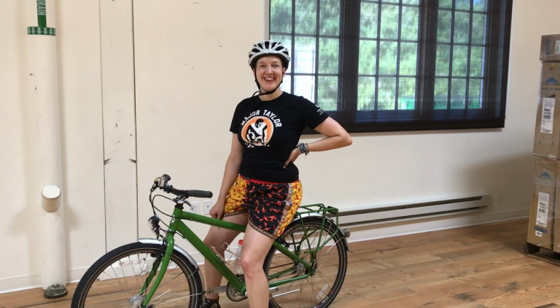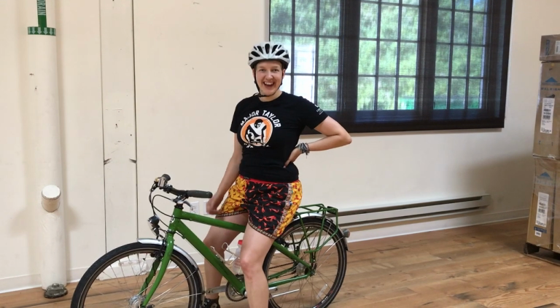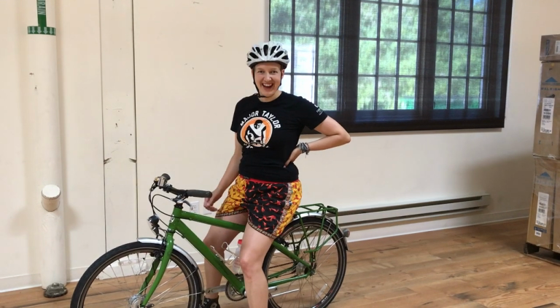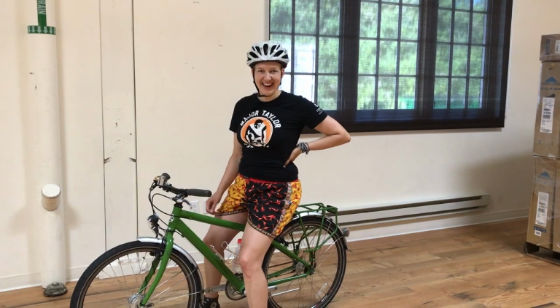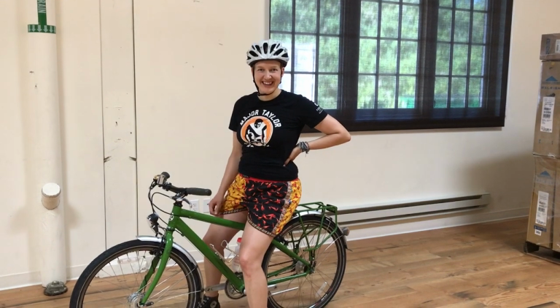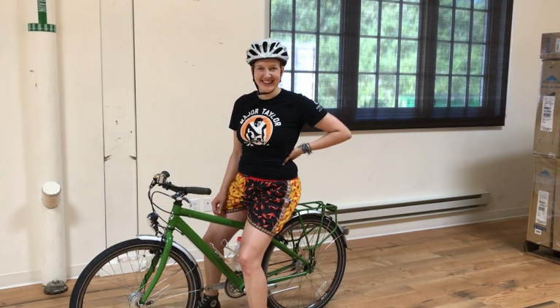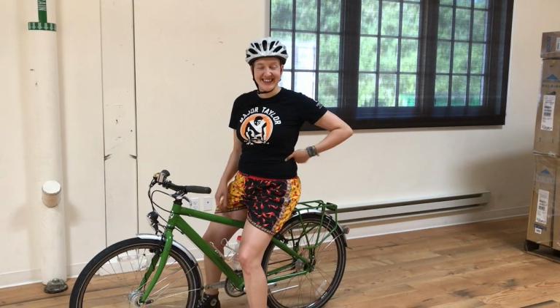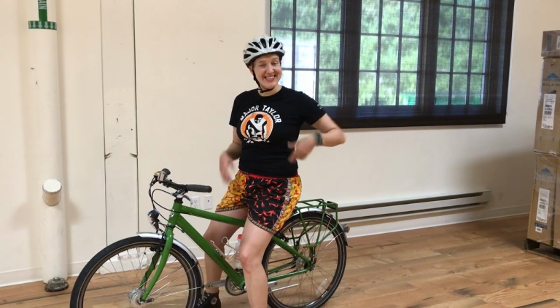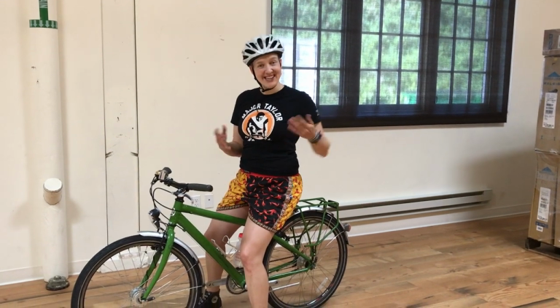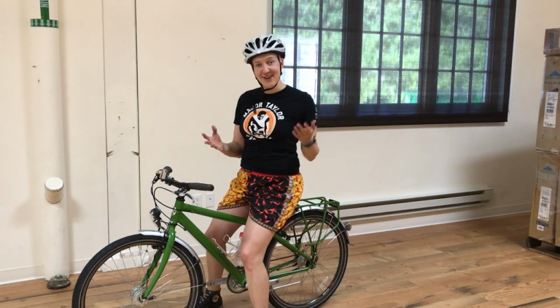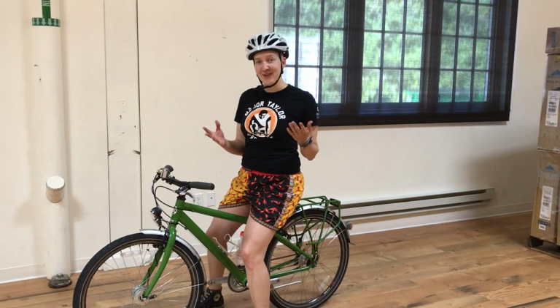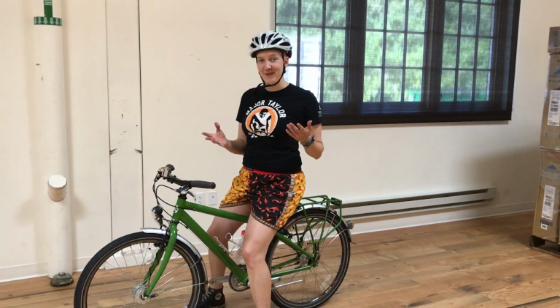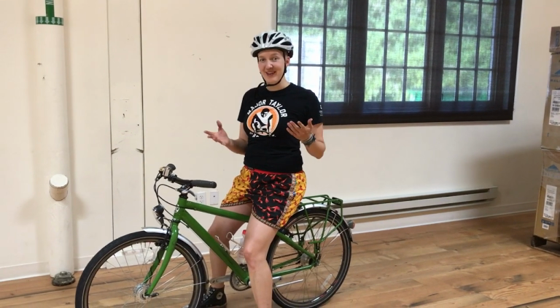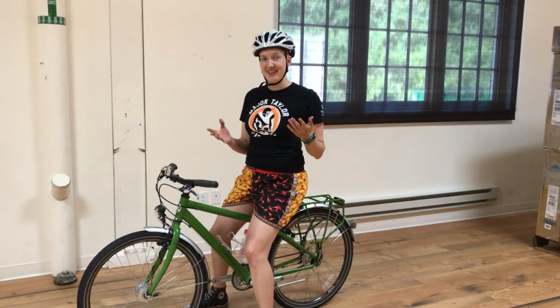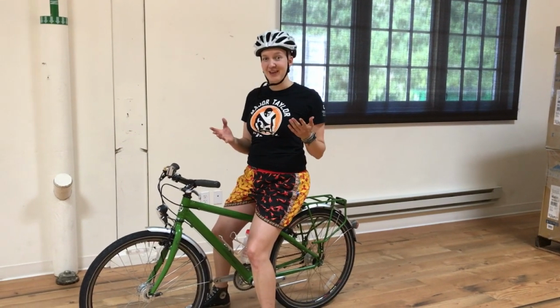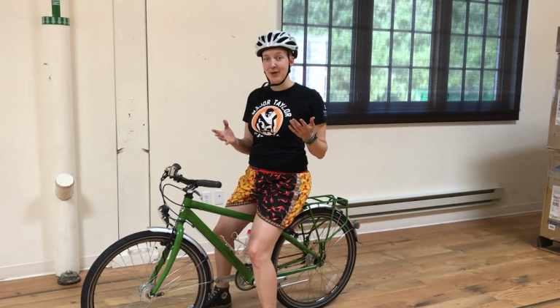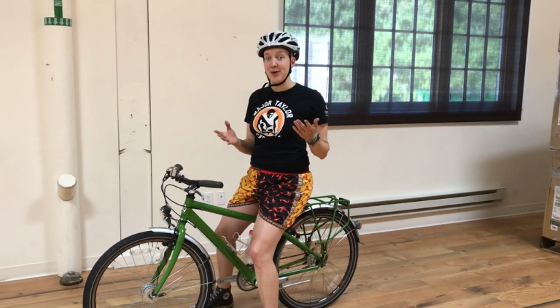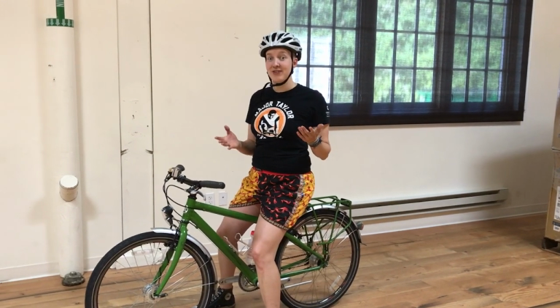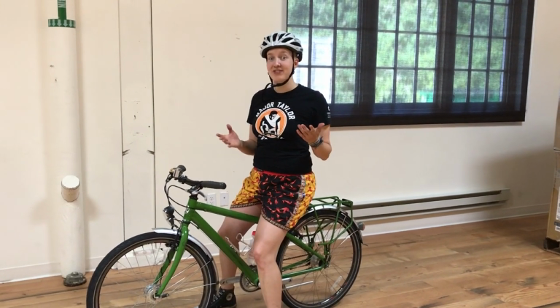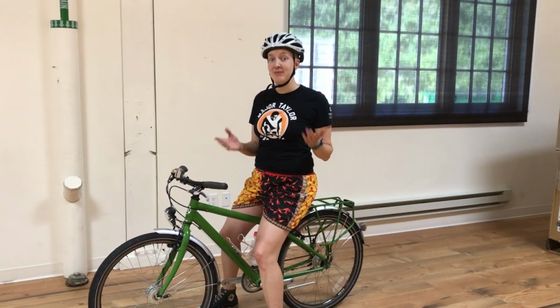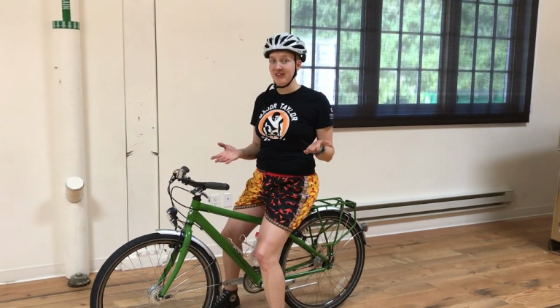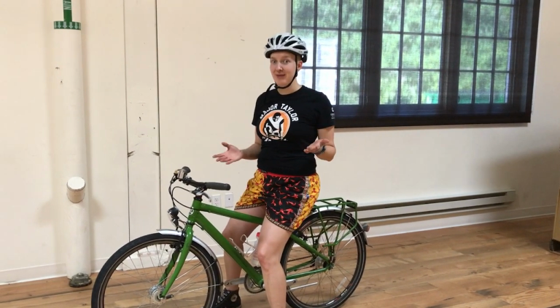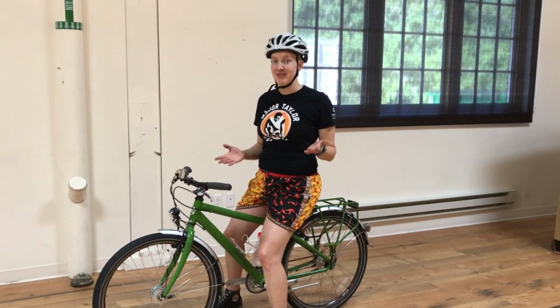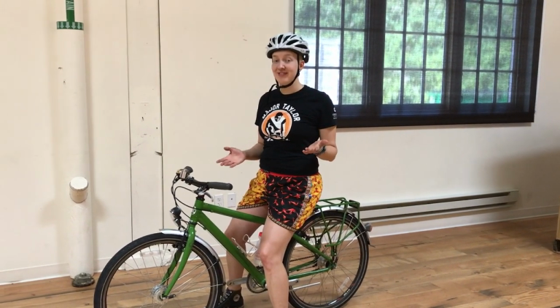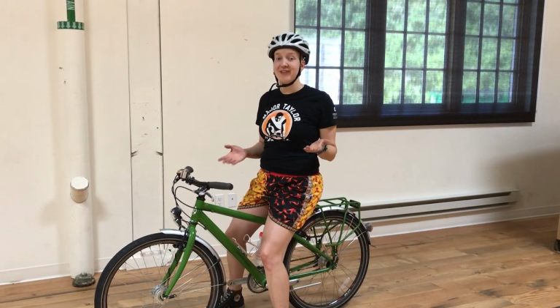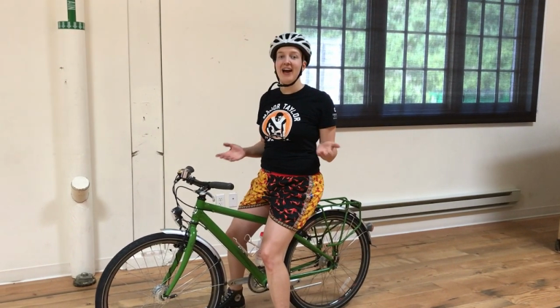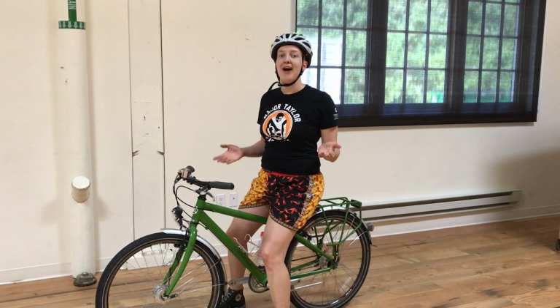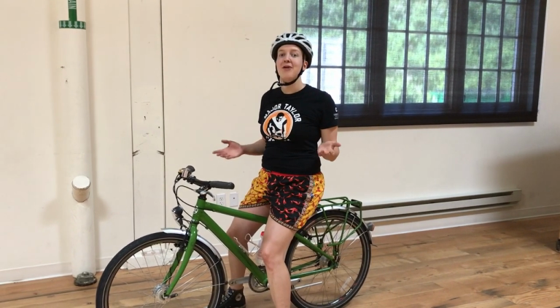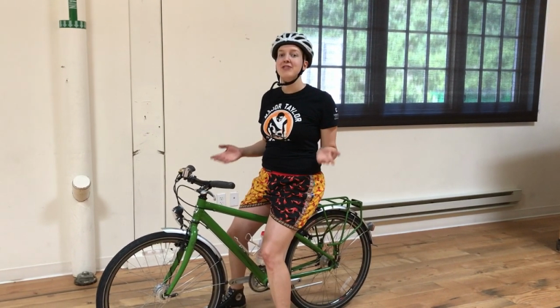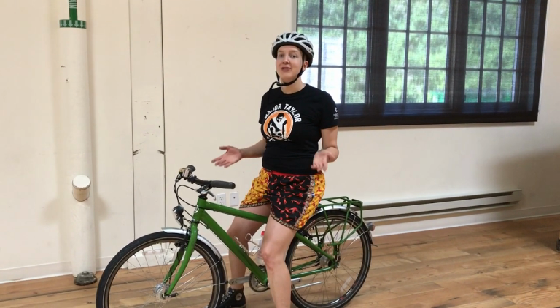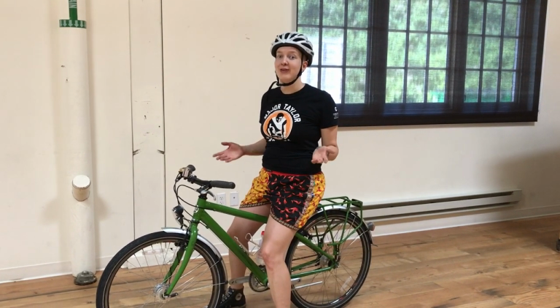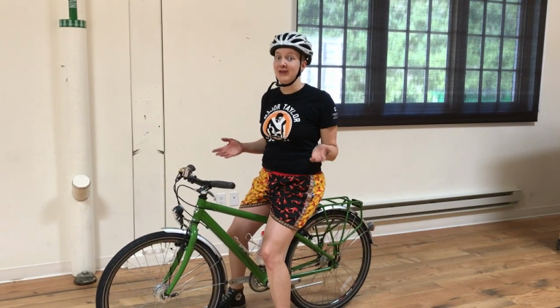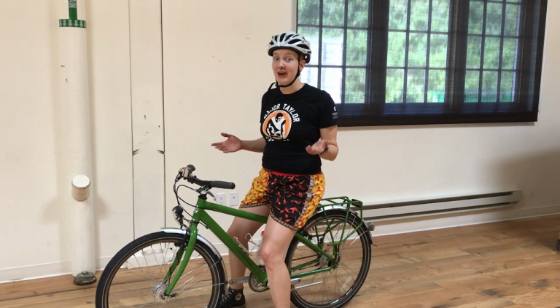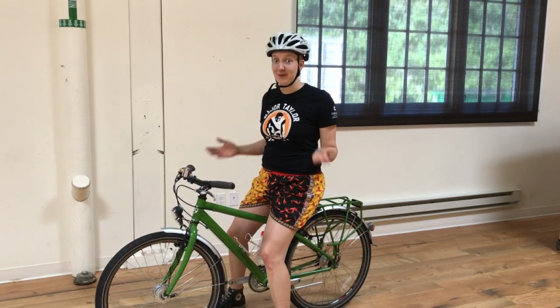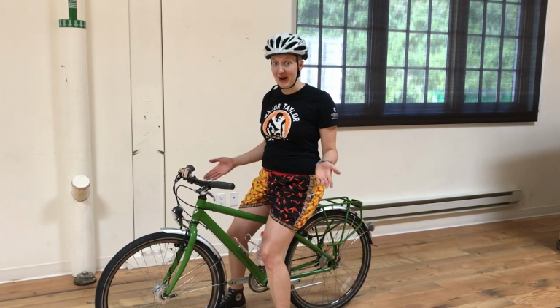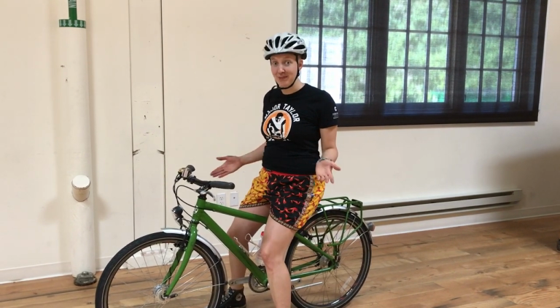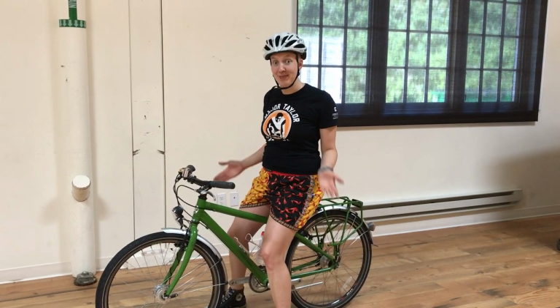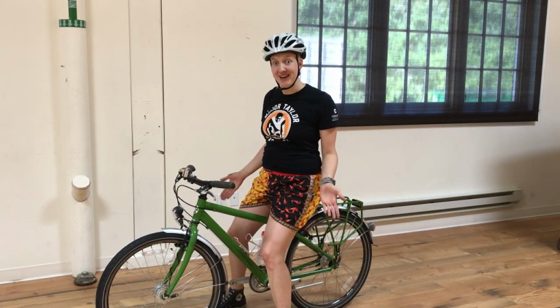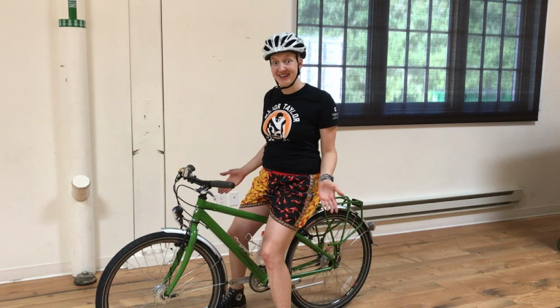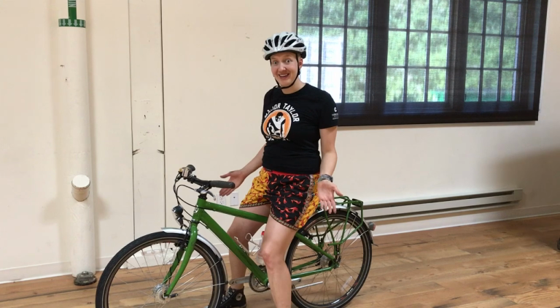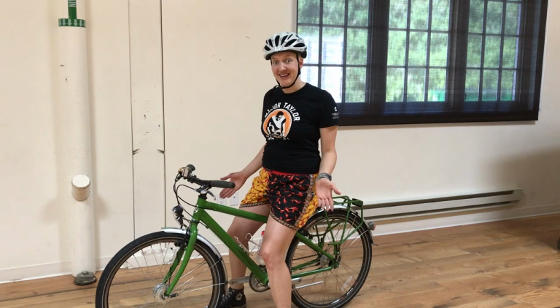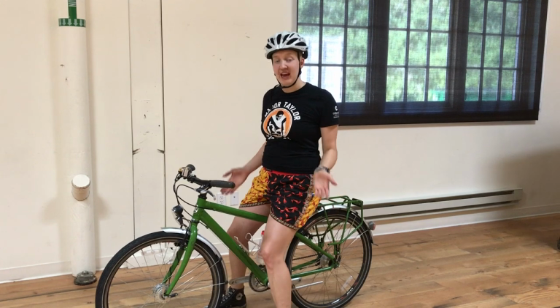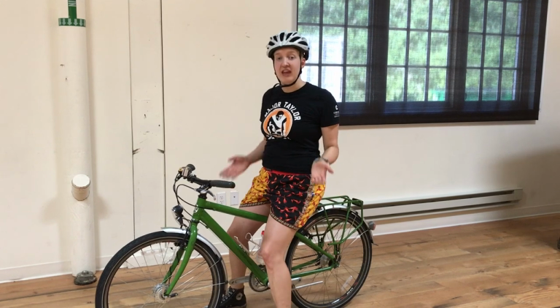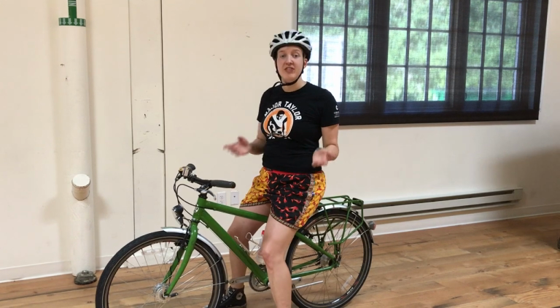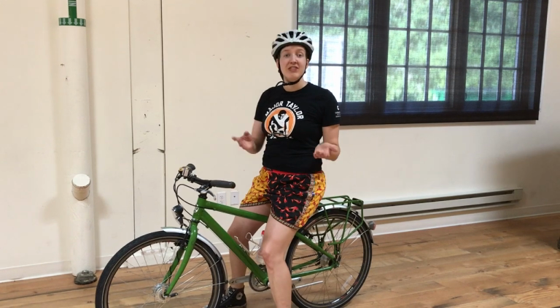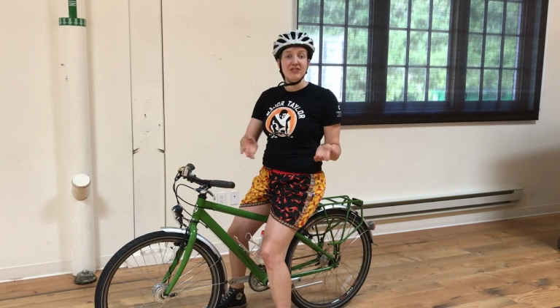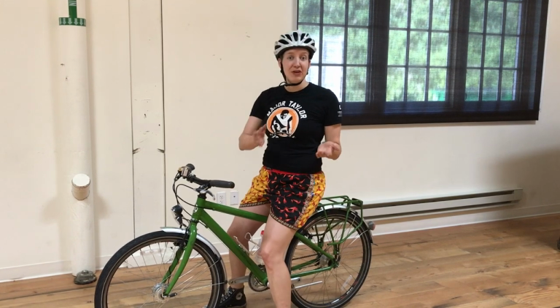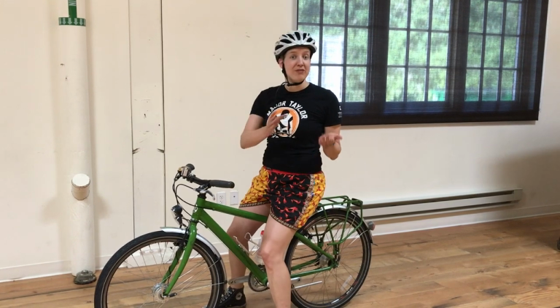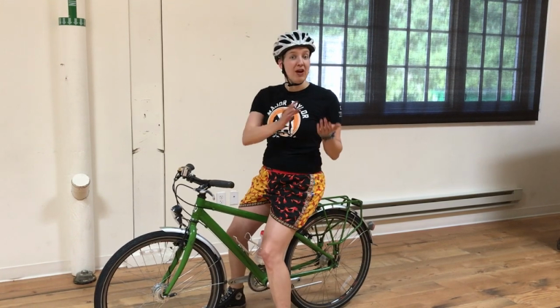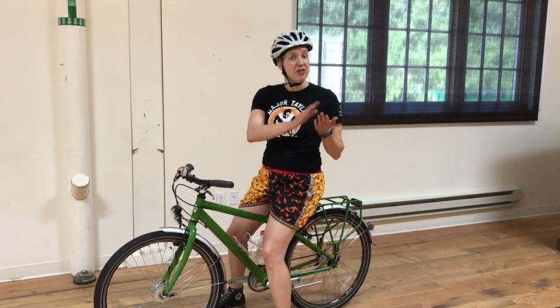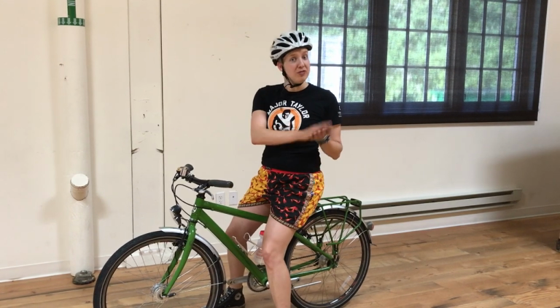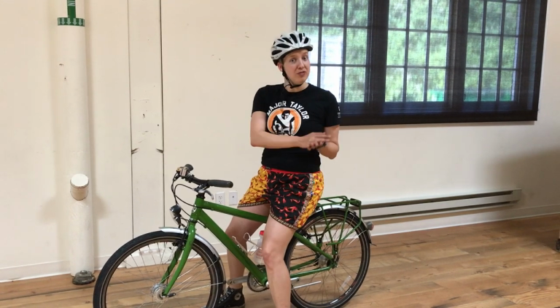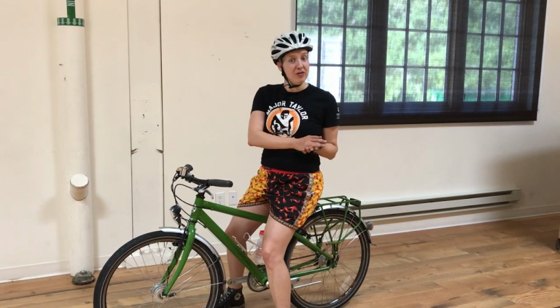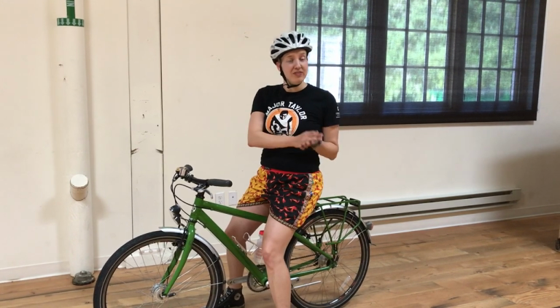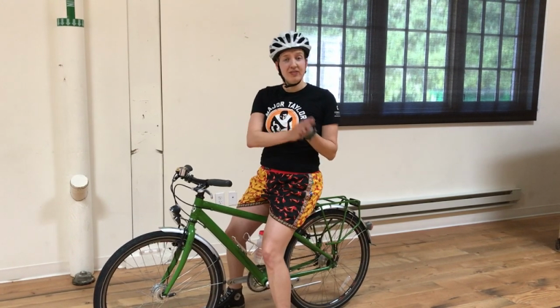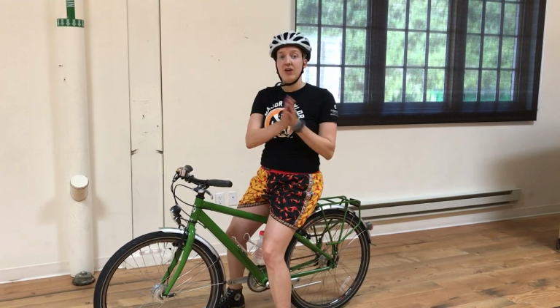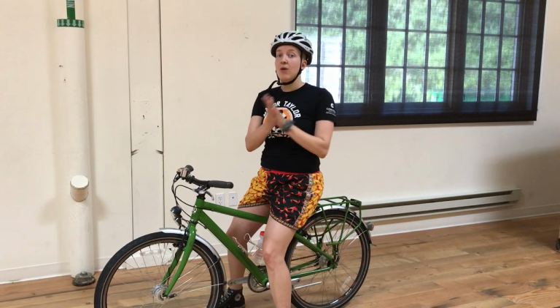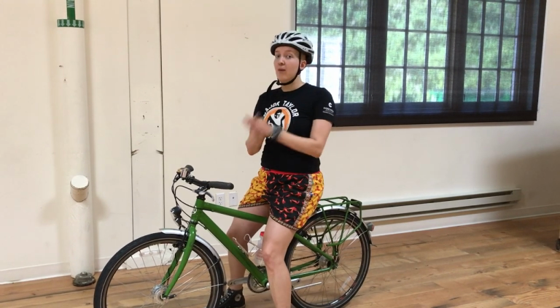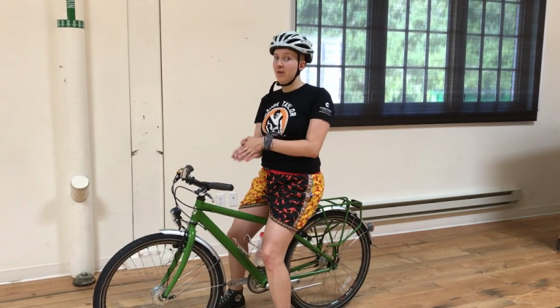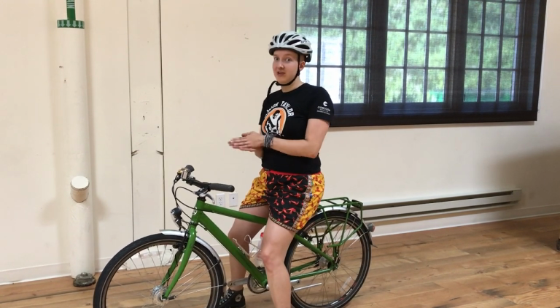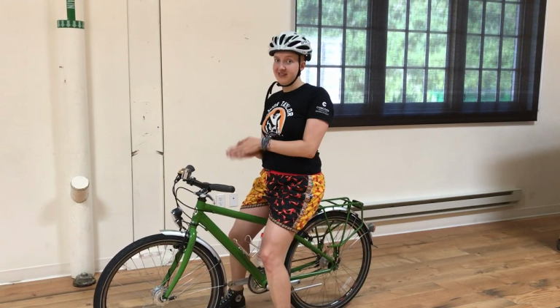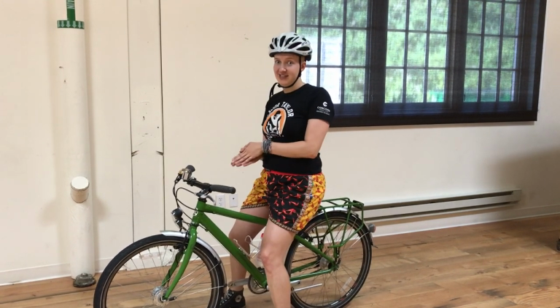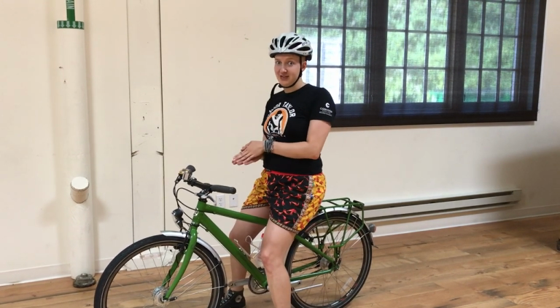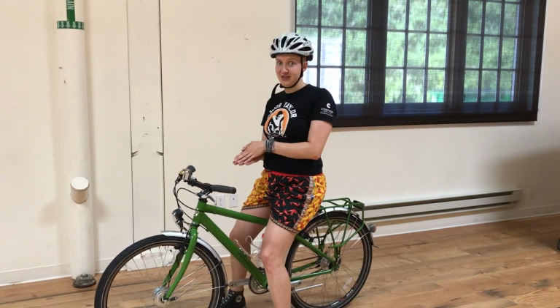Hi! Today we're going to go over some tips for how to learn how to ride a bike. And this is good for either students or teachers.